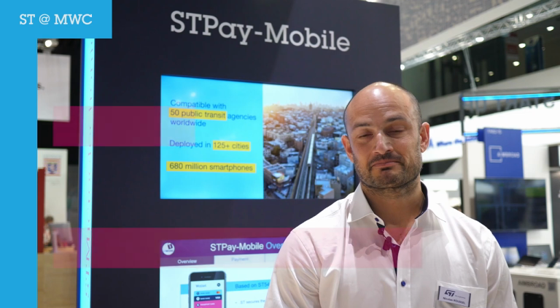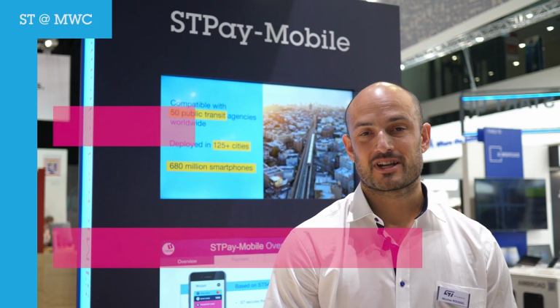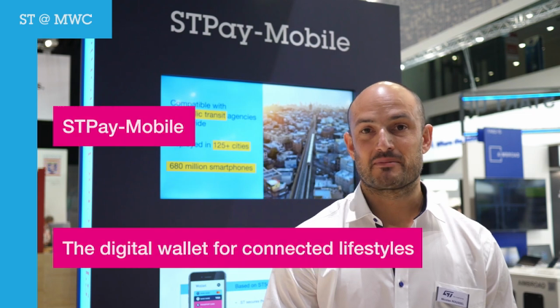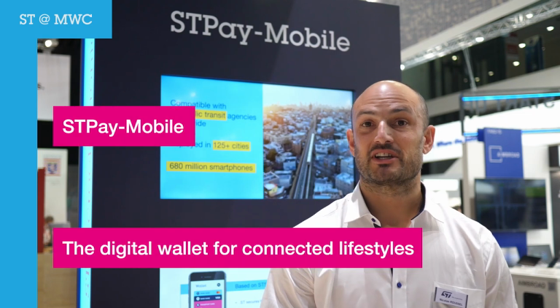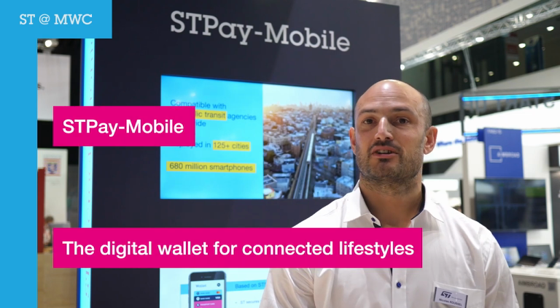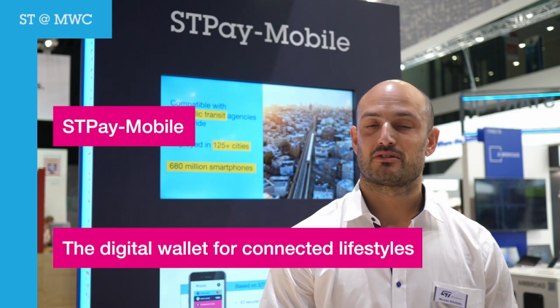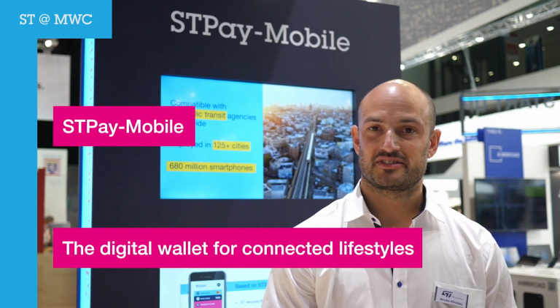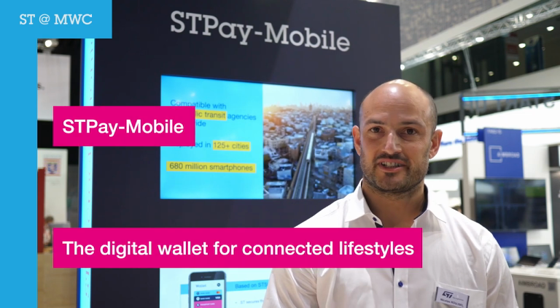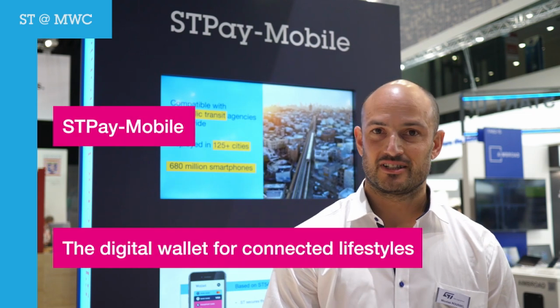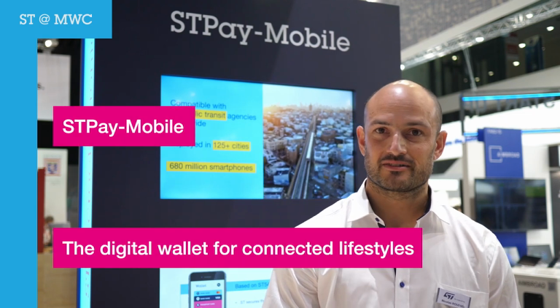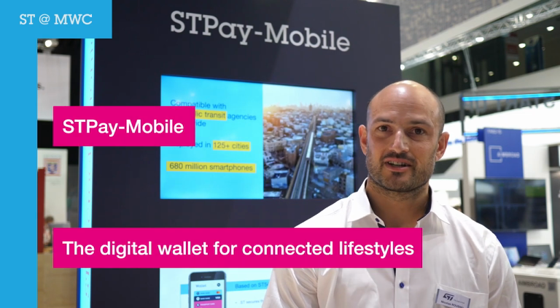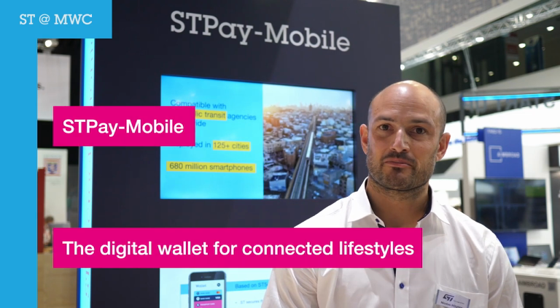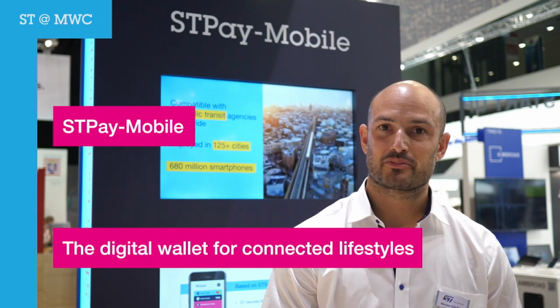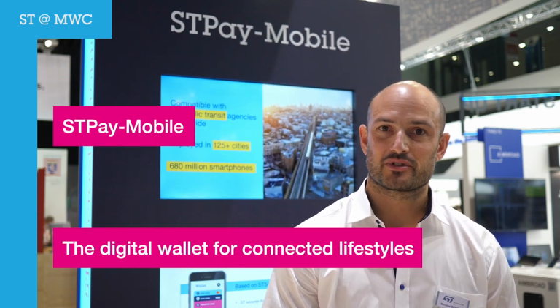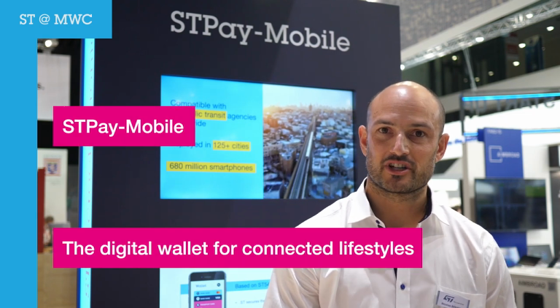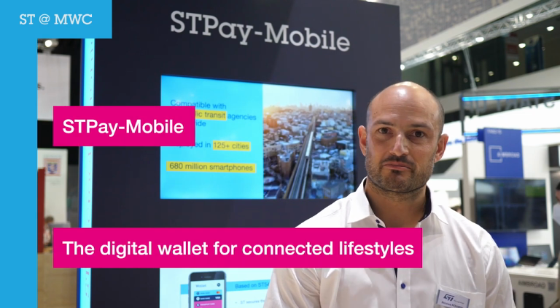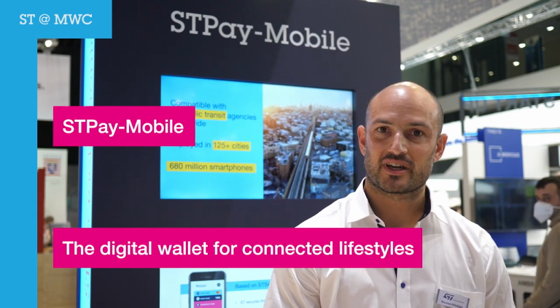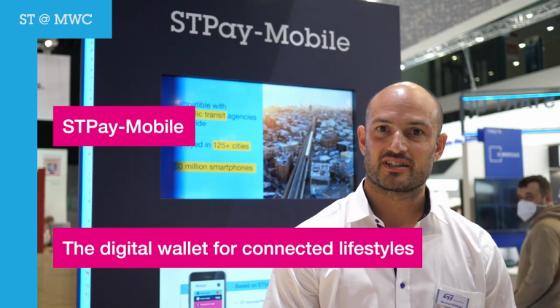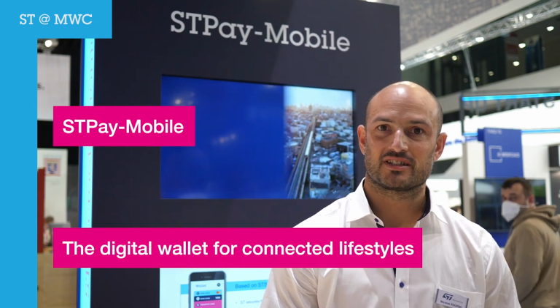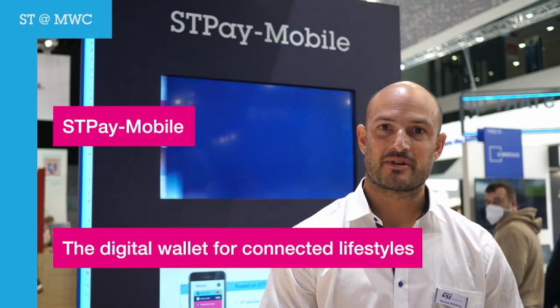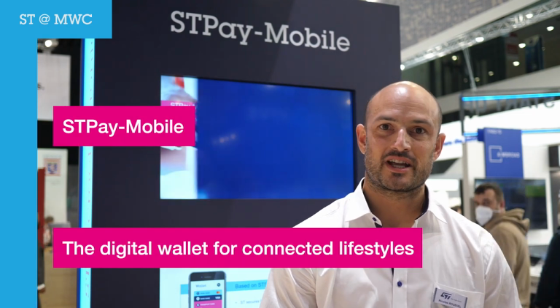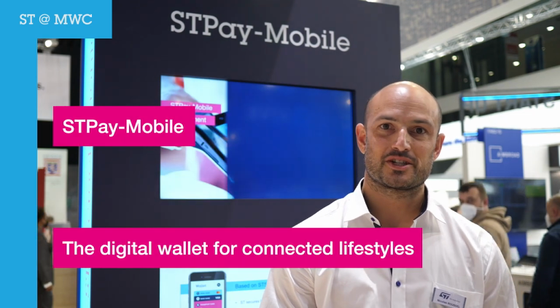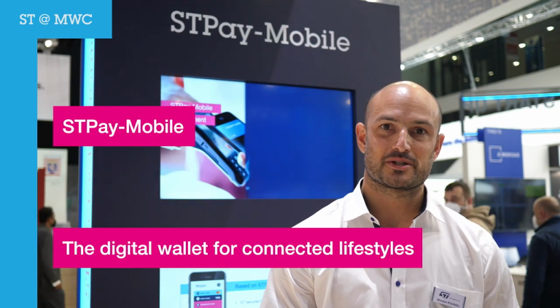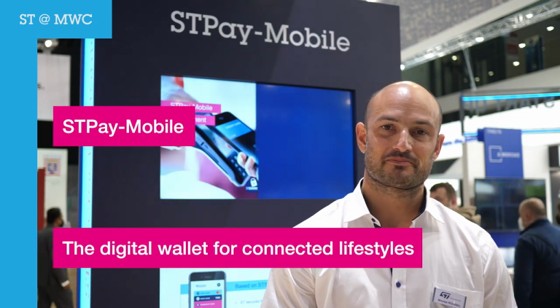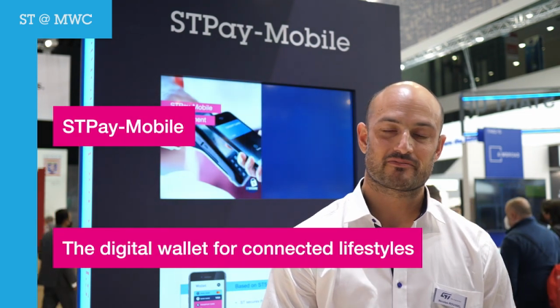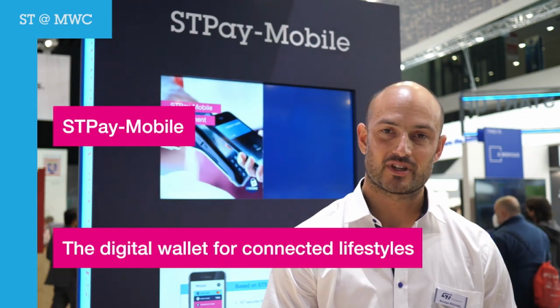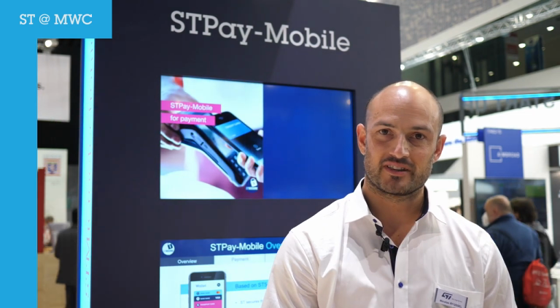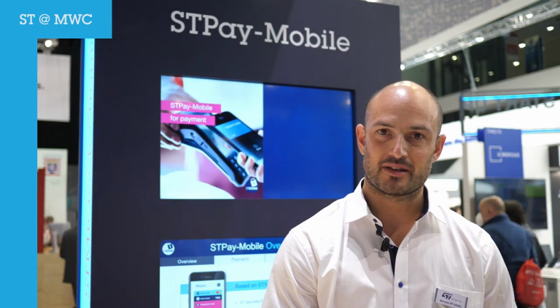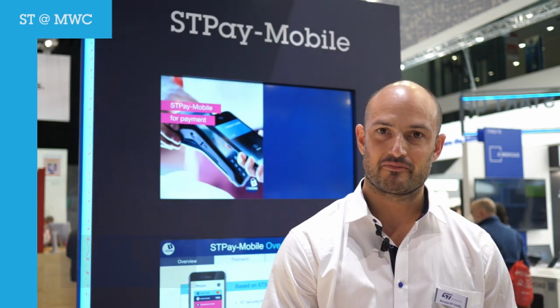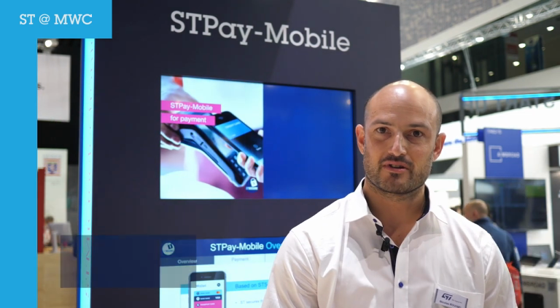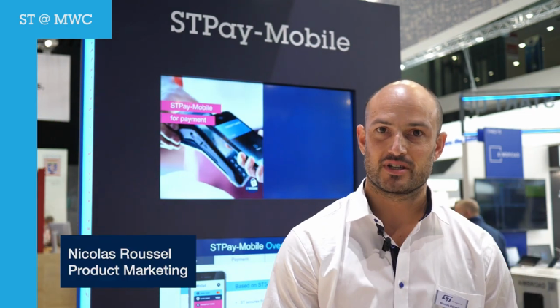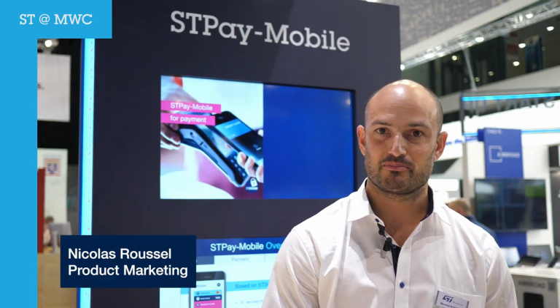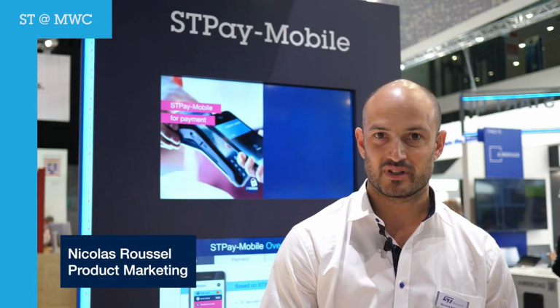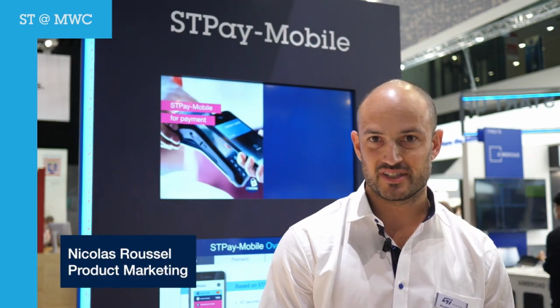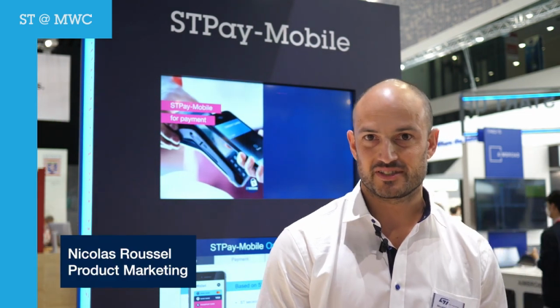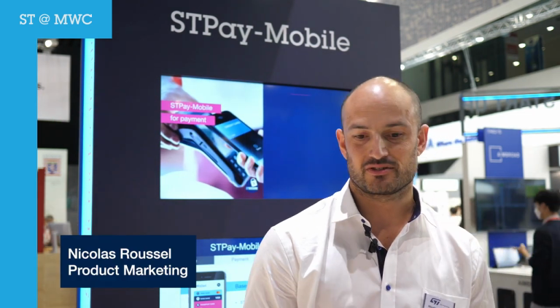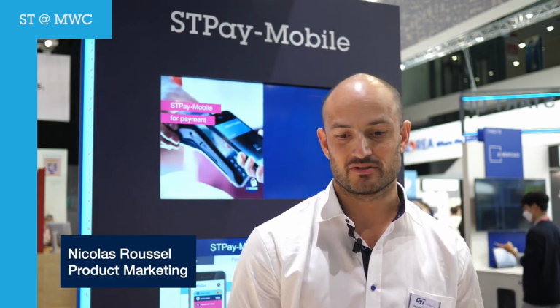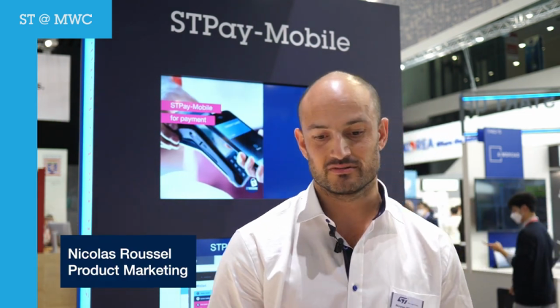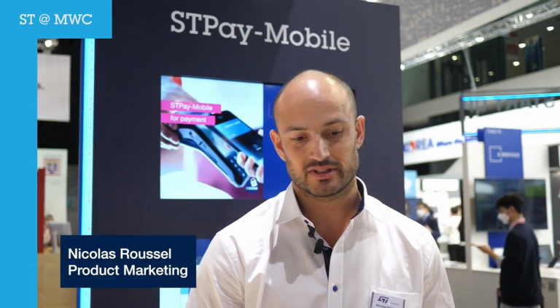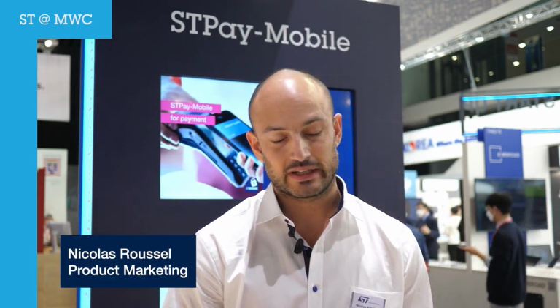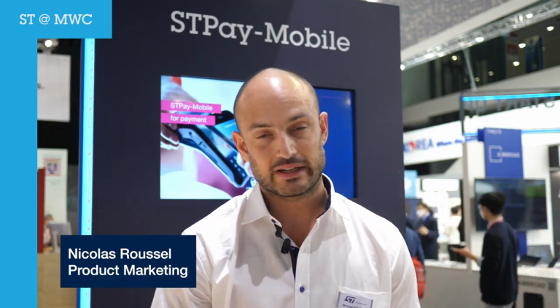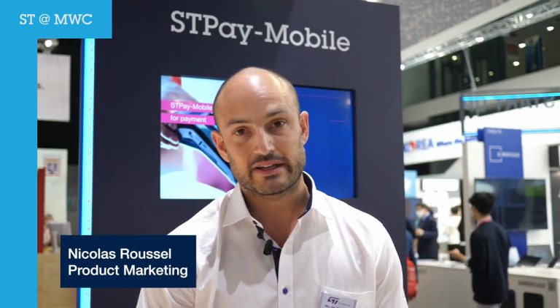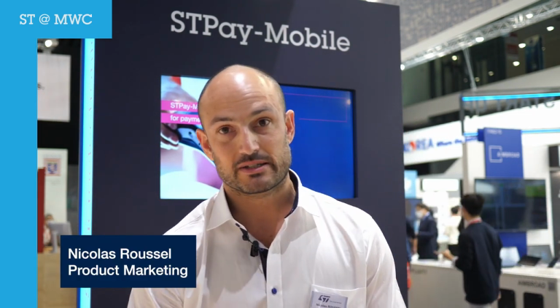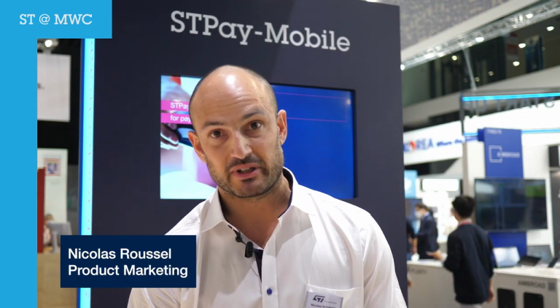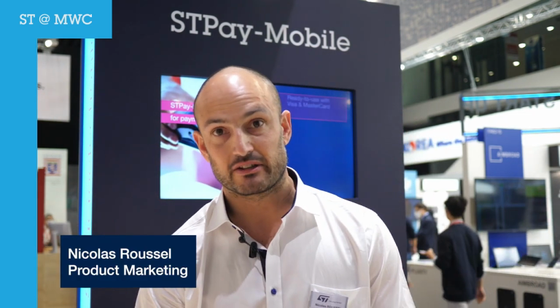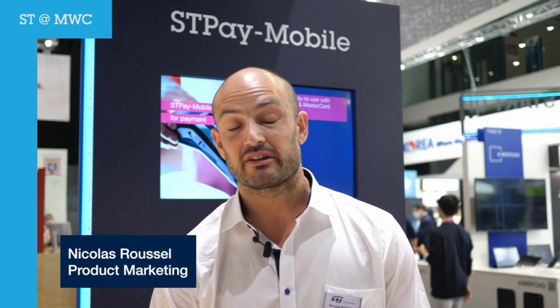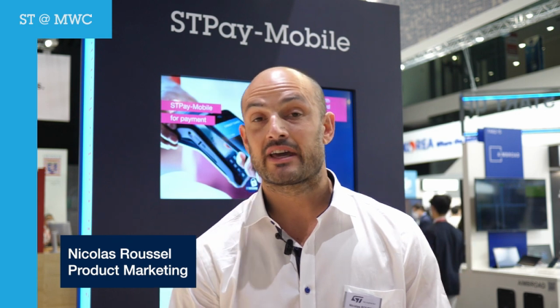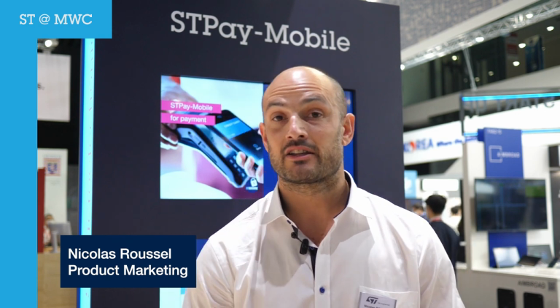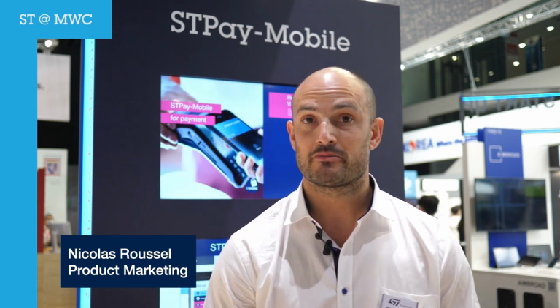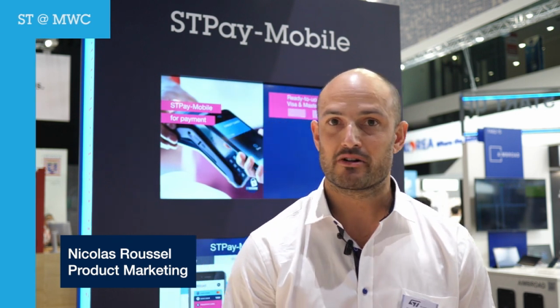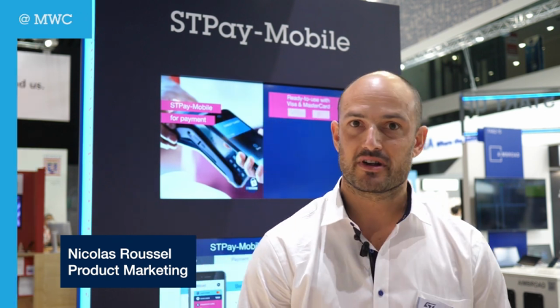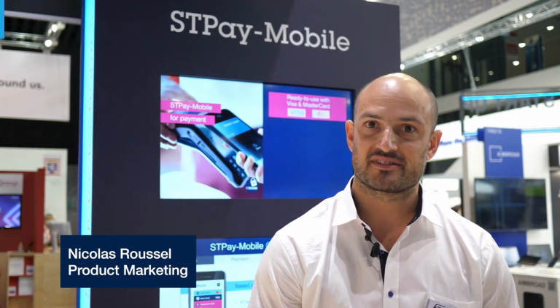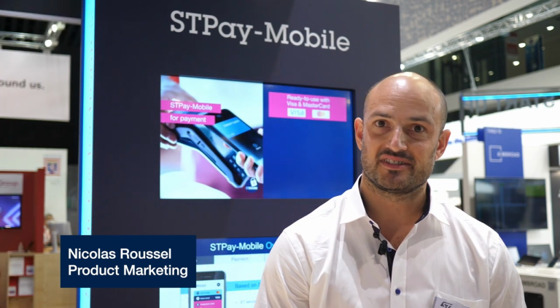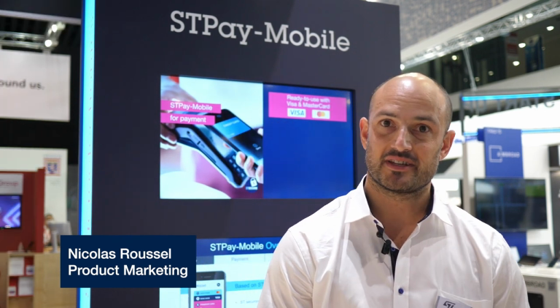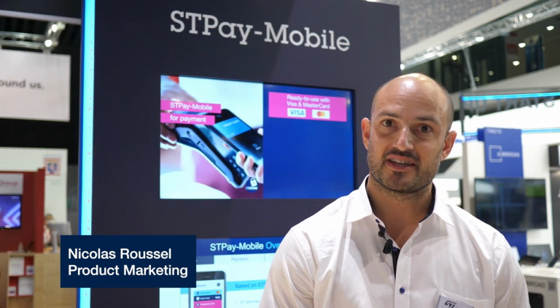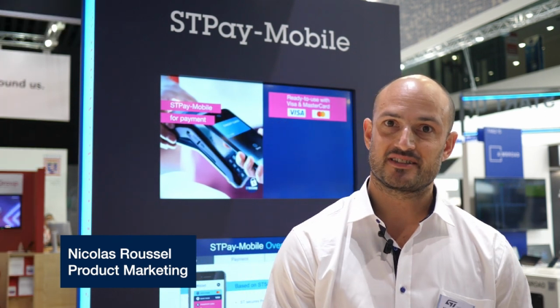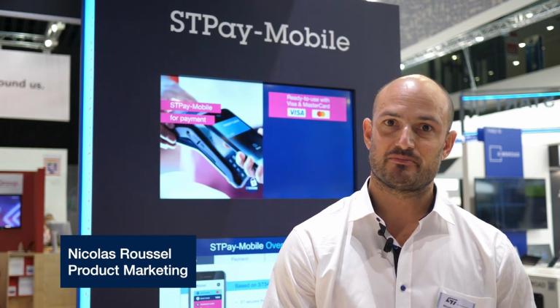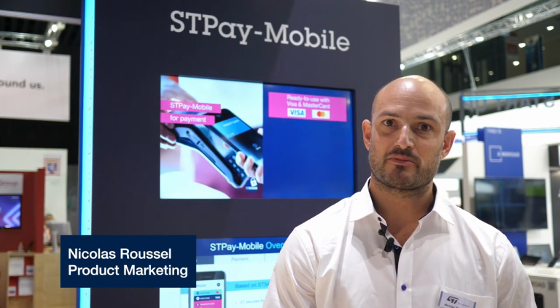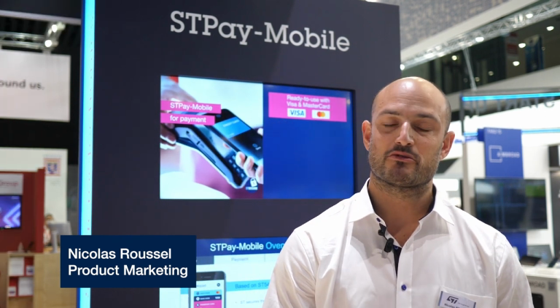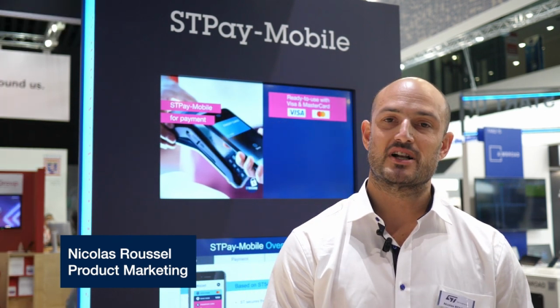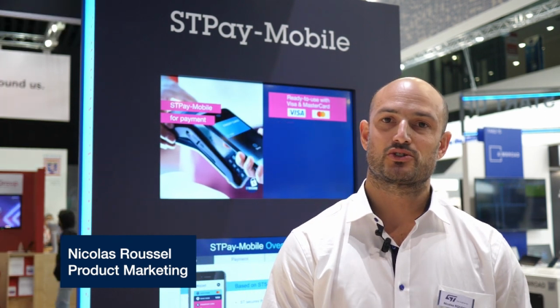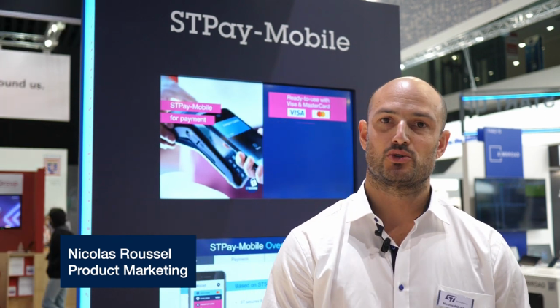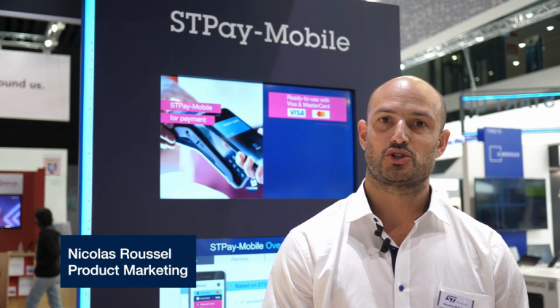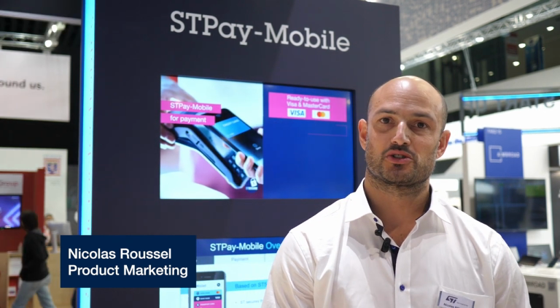I'm Nicolas Roussel, I'm Product Marketing Manager, and I'm very pleased to speak again about our STP mobile solution.